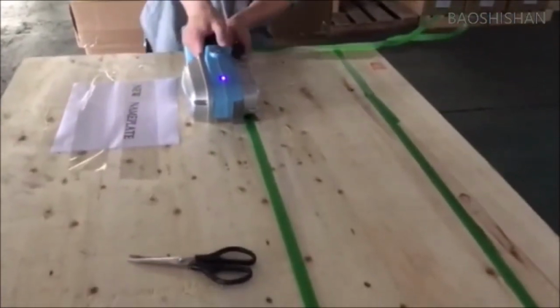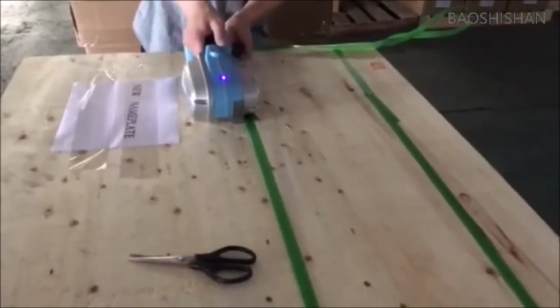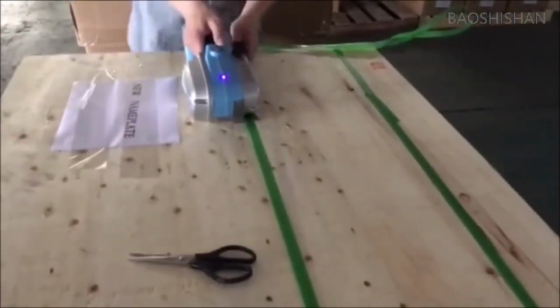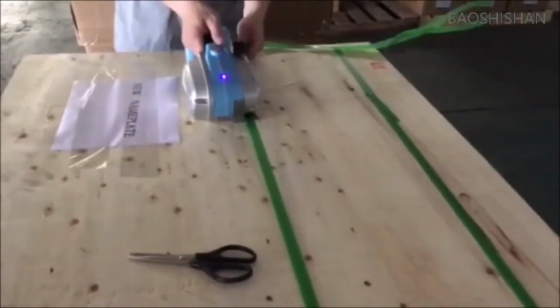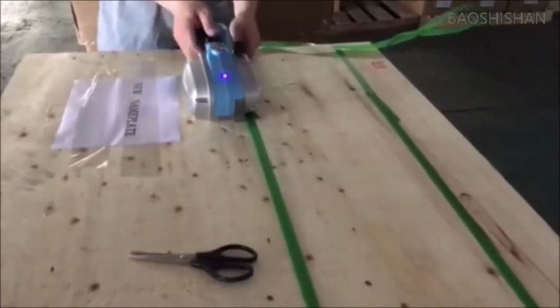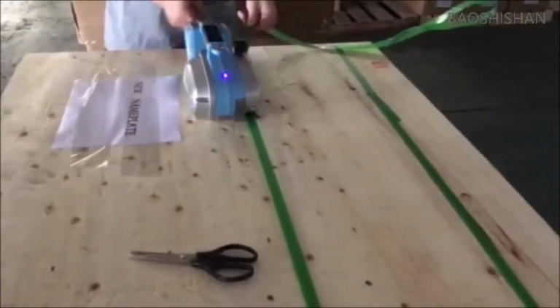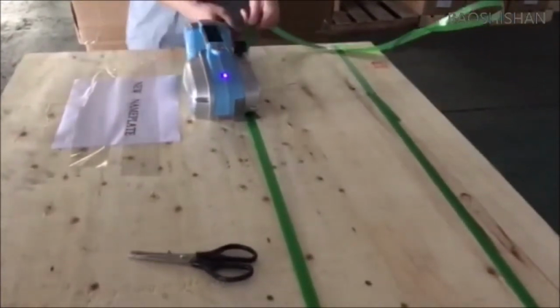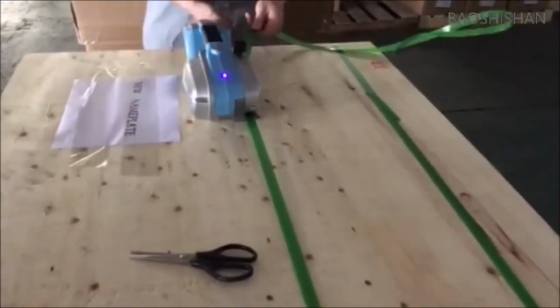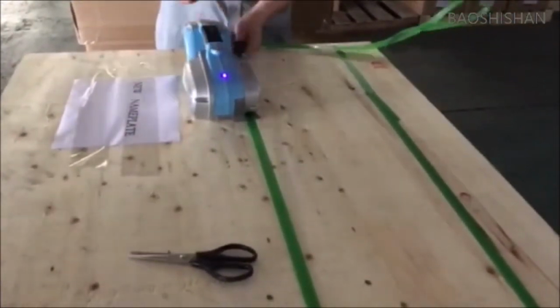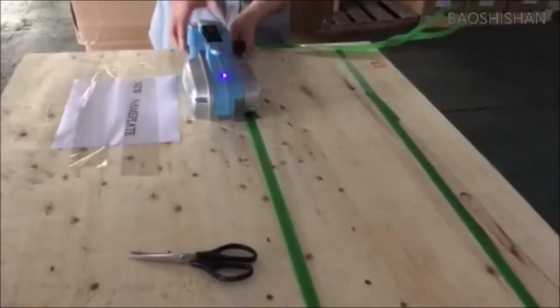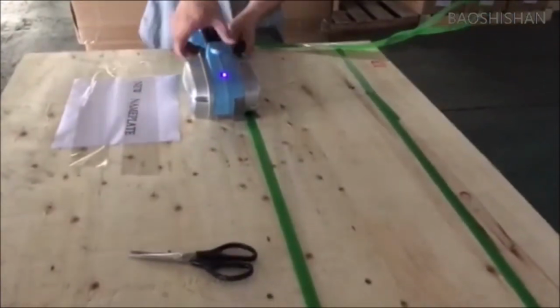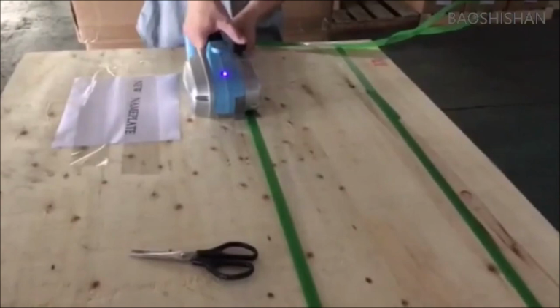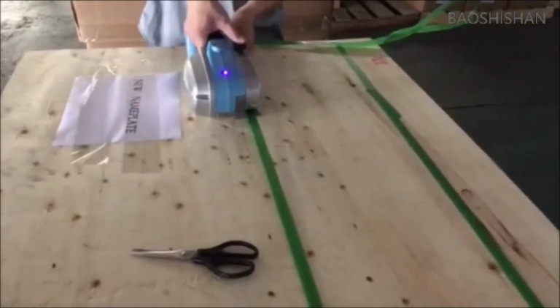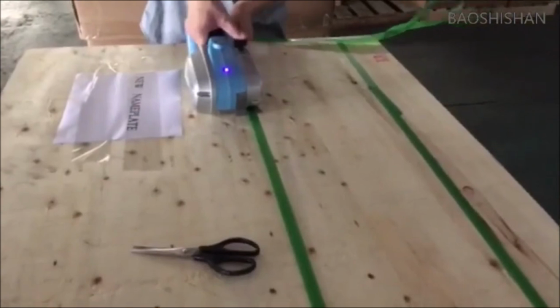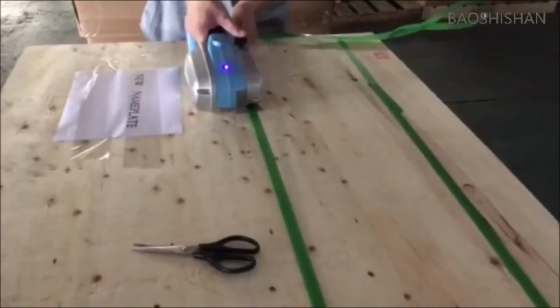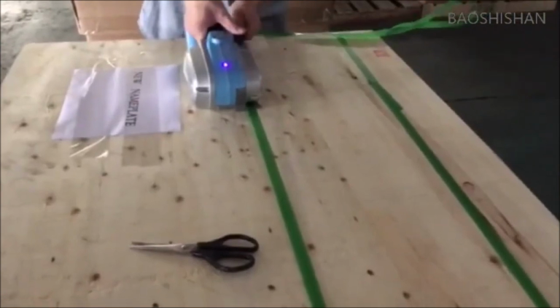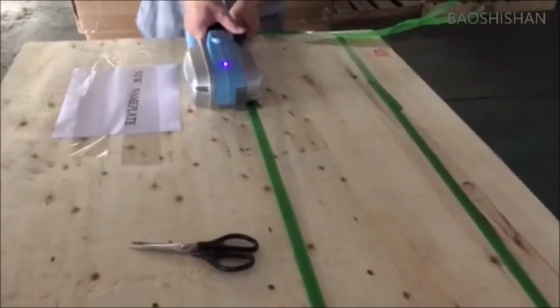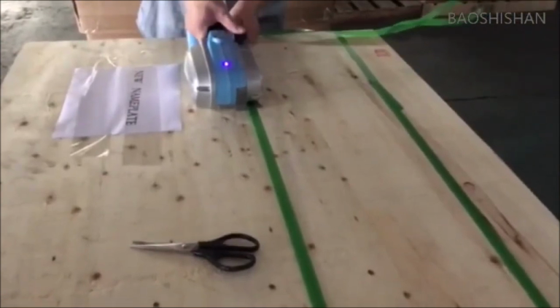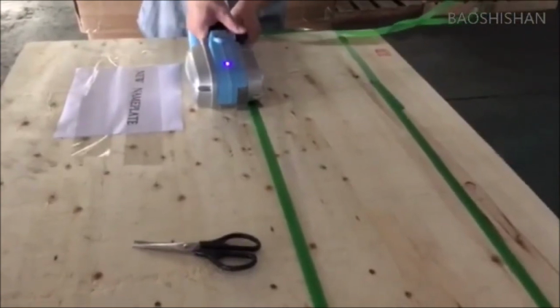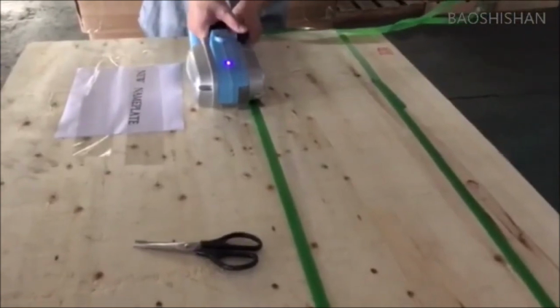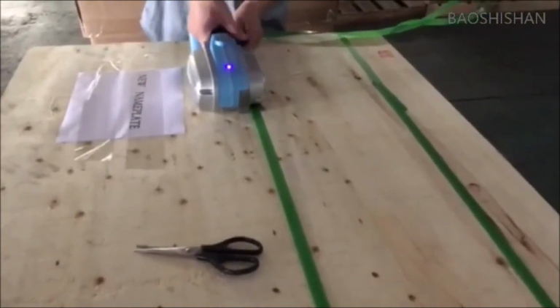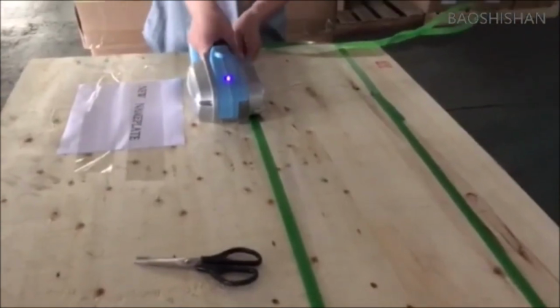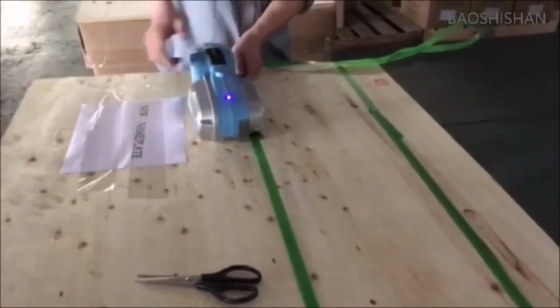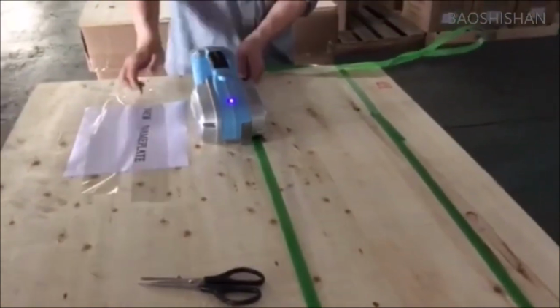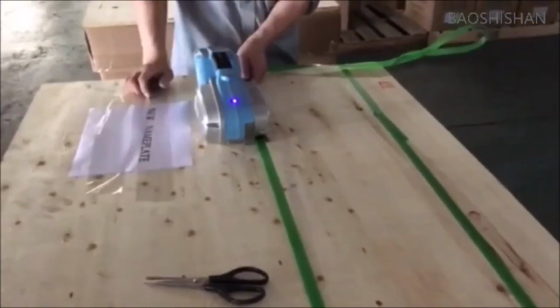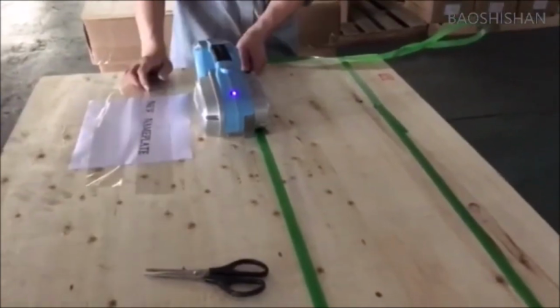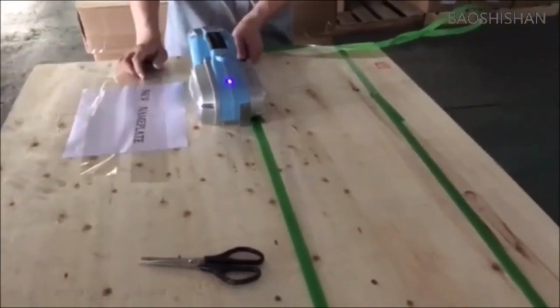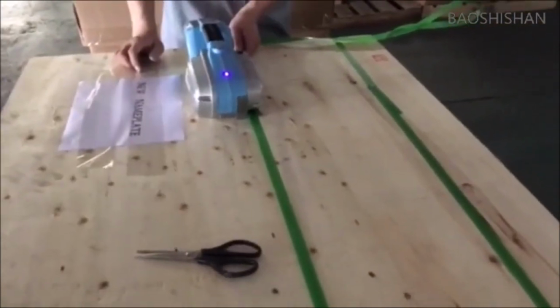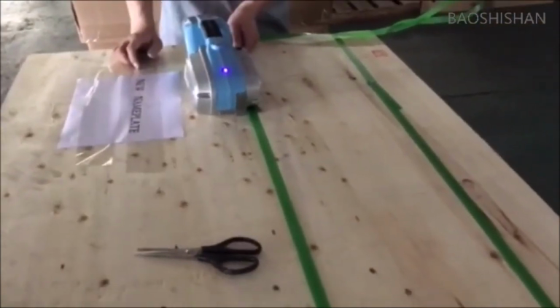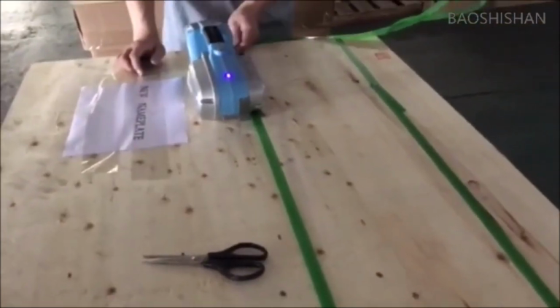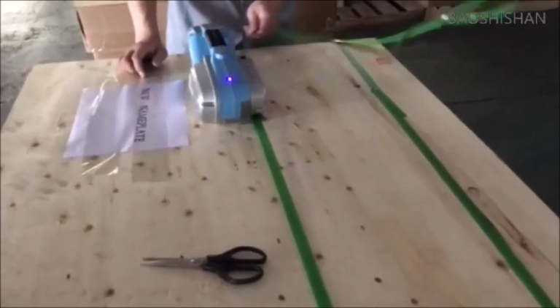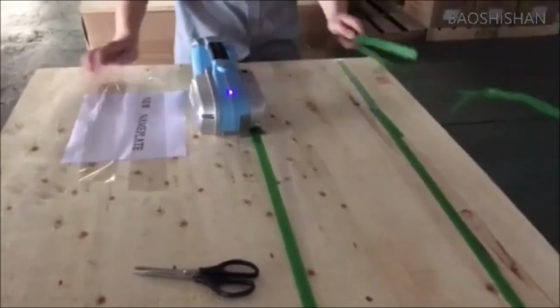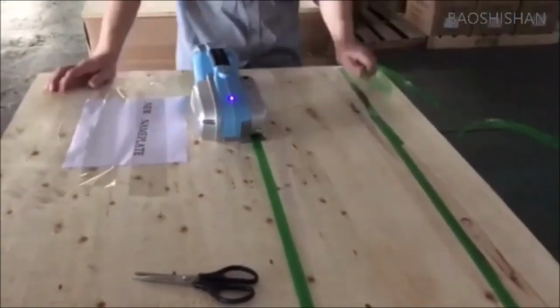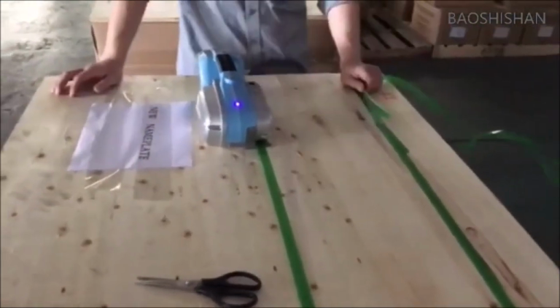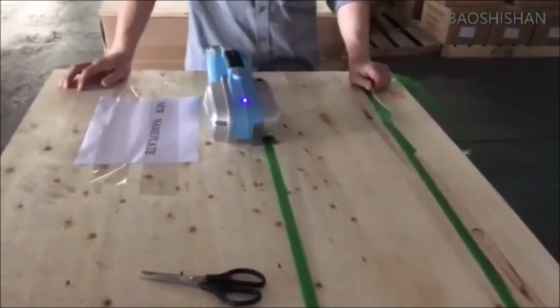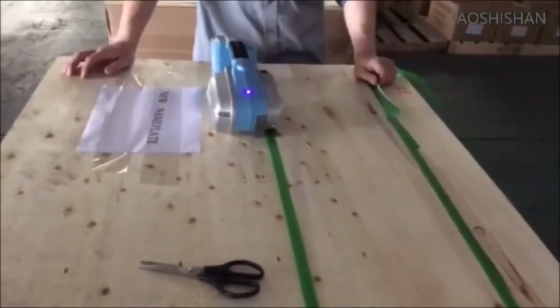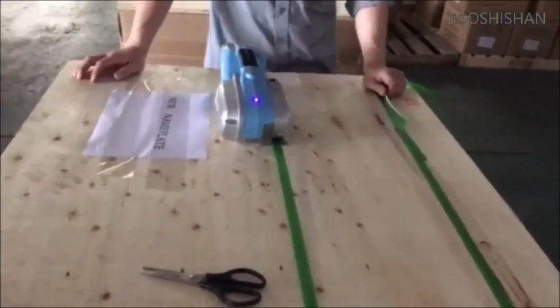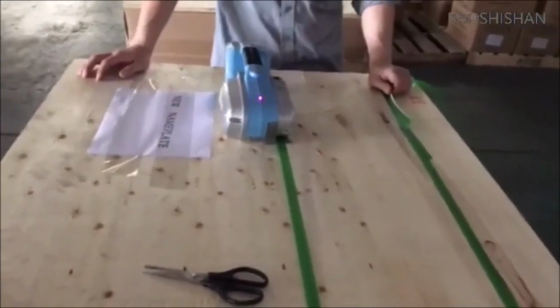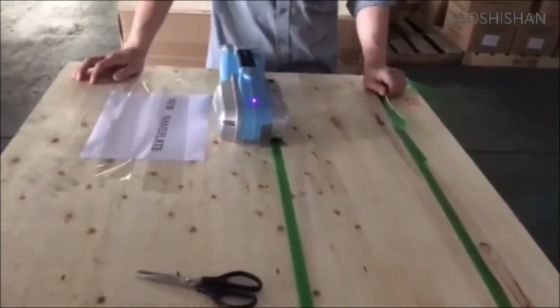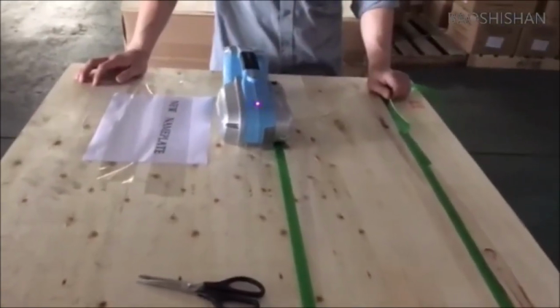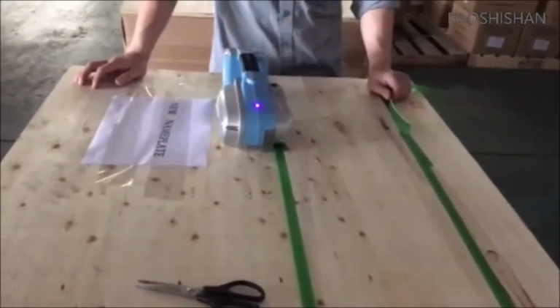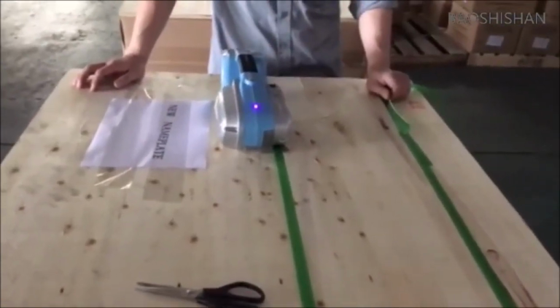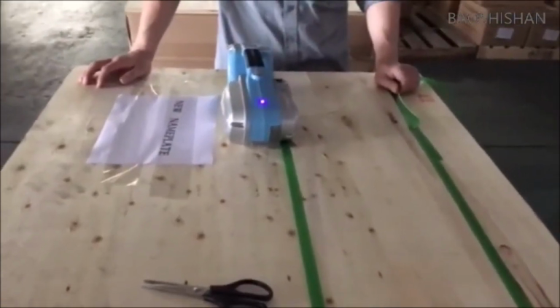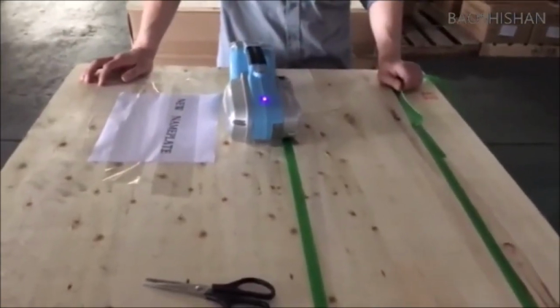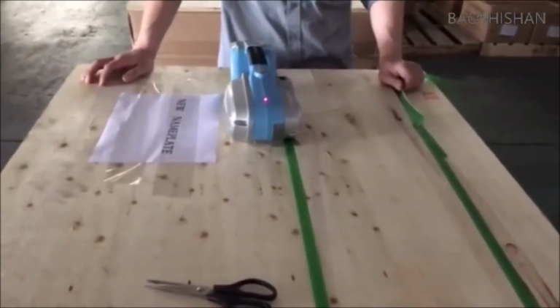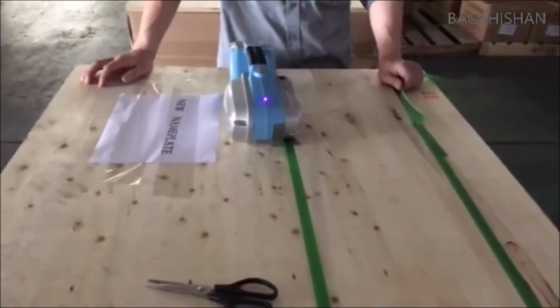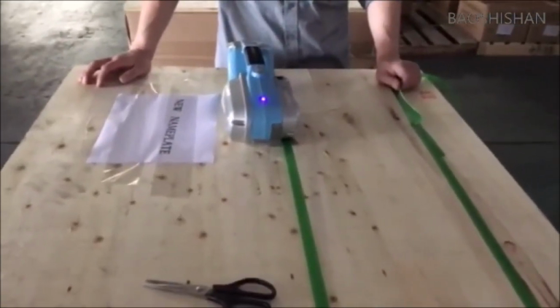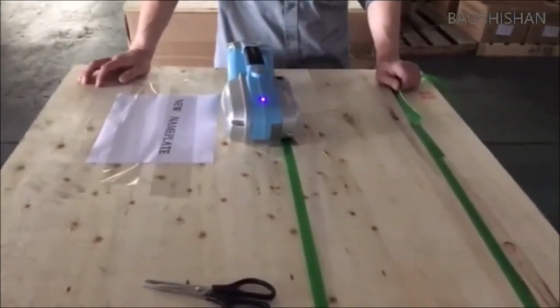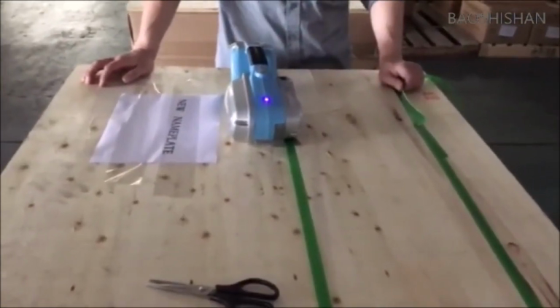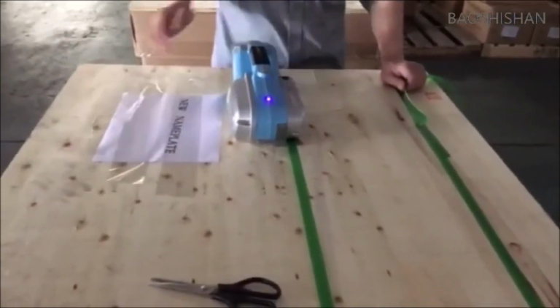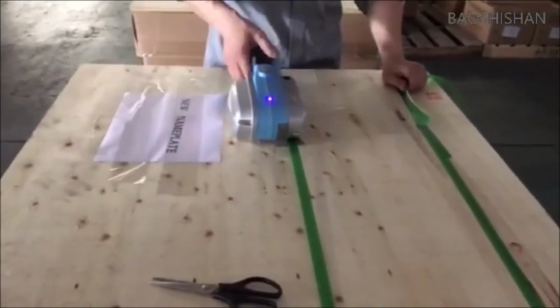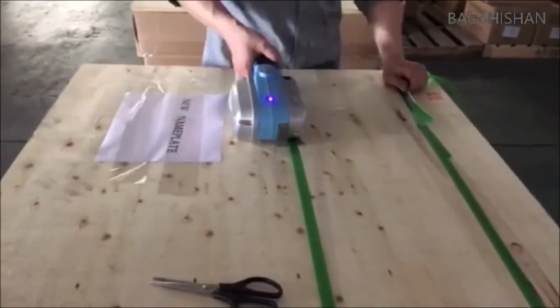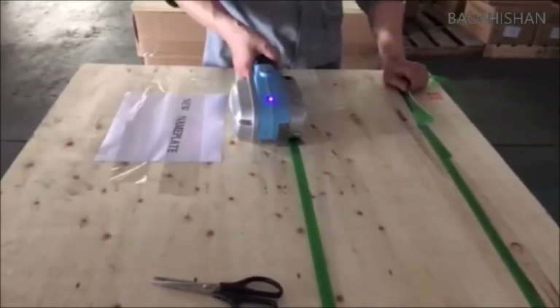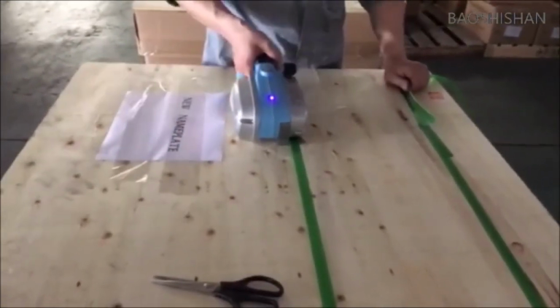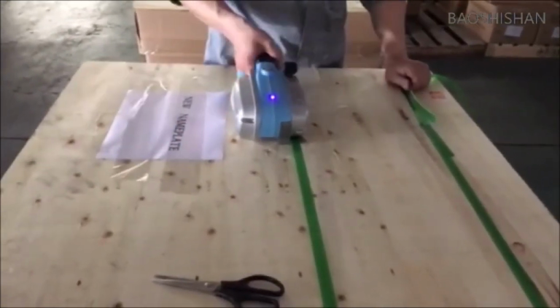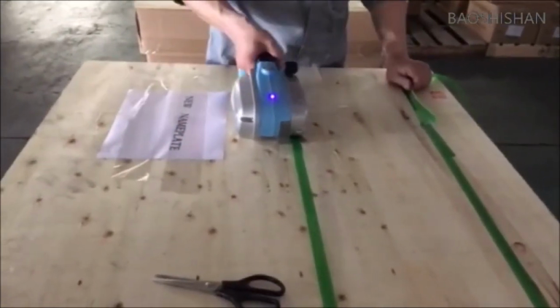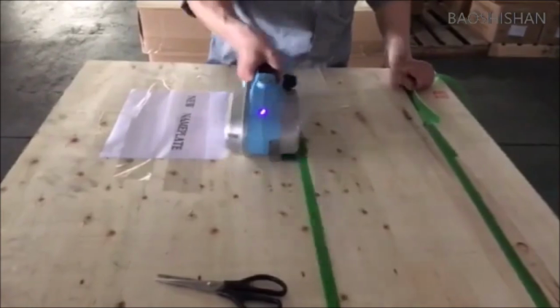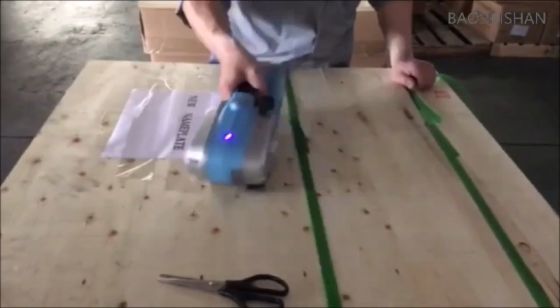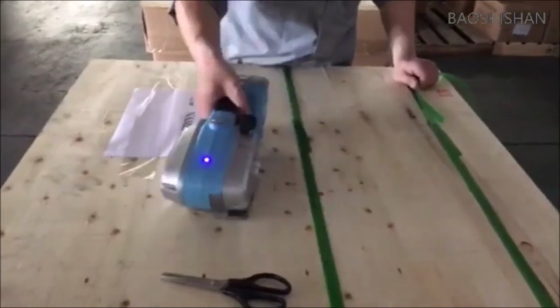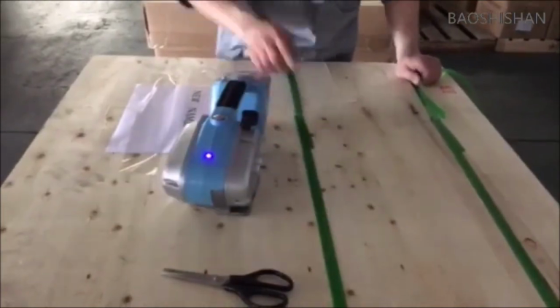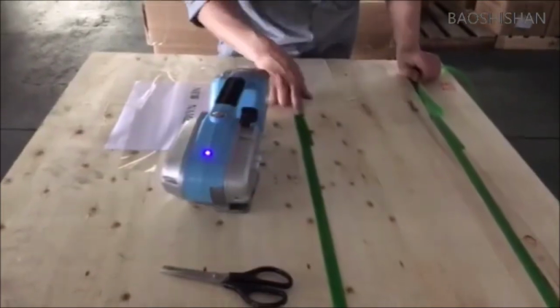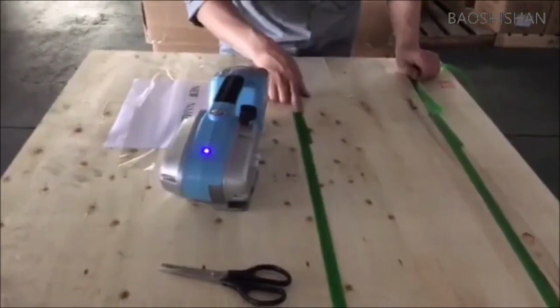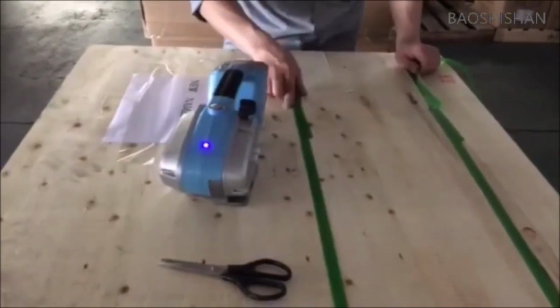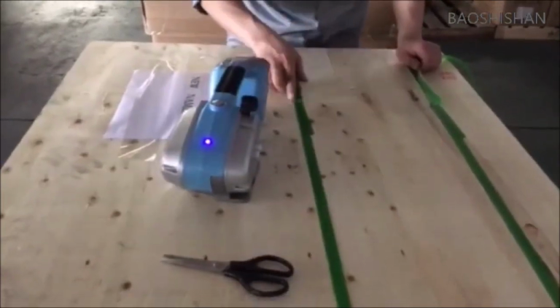It is a perfect strapping tool for light to medium weight packages such as newspapers, cartons, textiles, and plastic pipes.